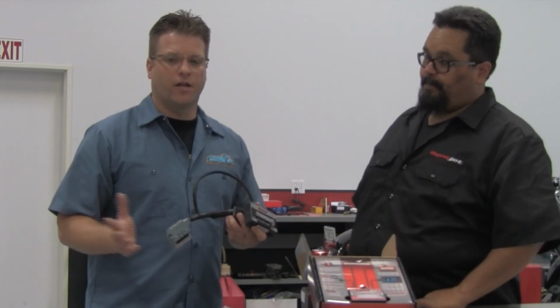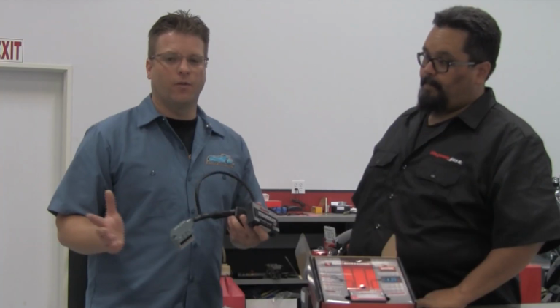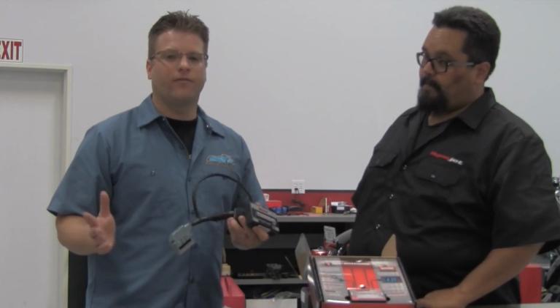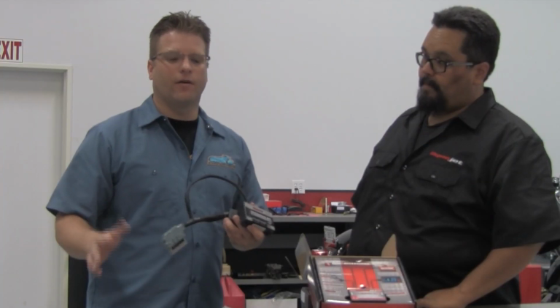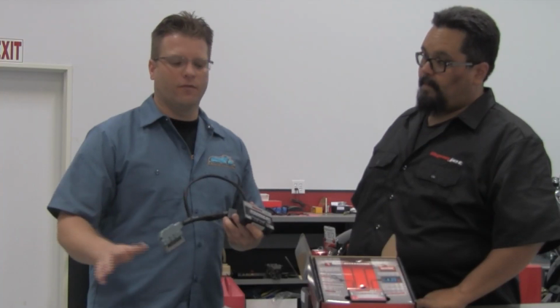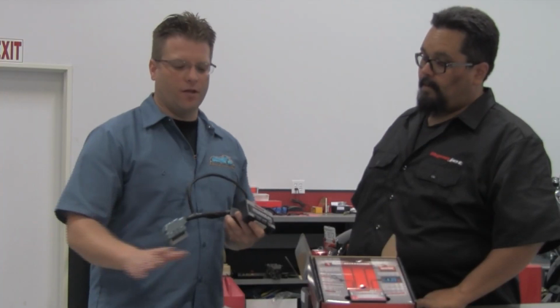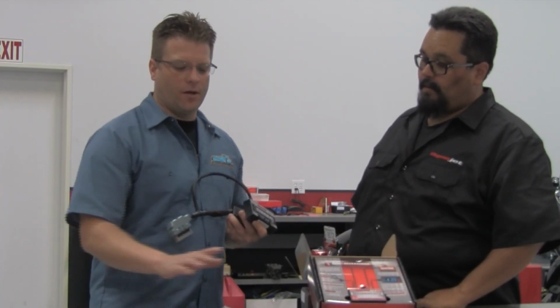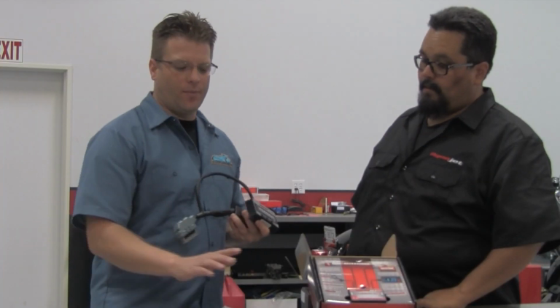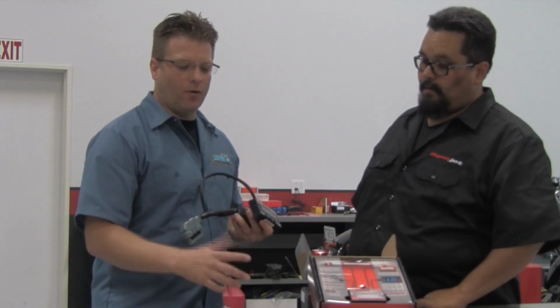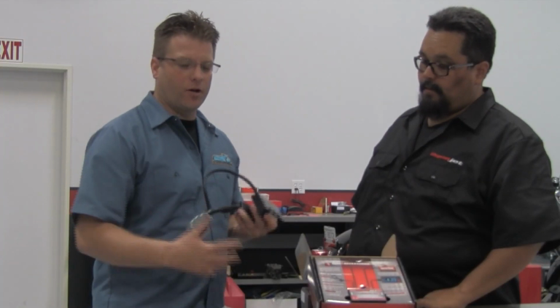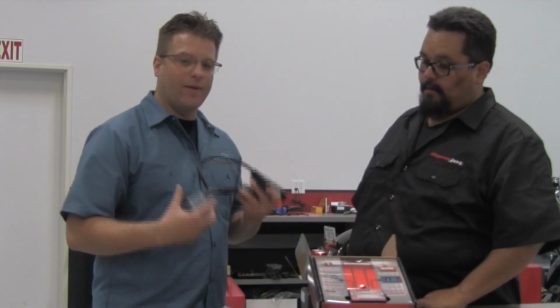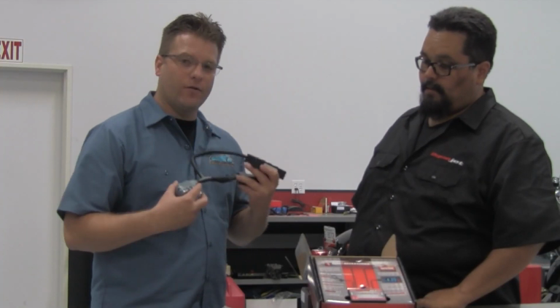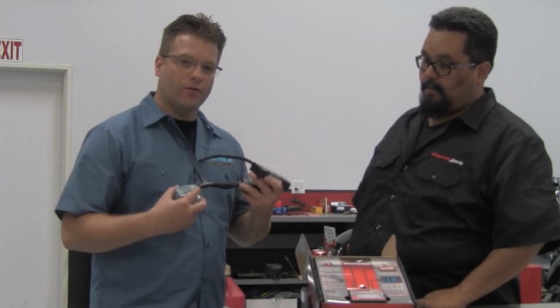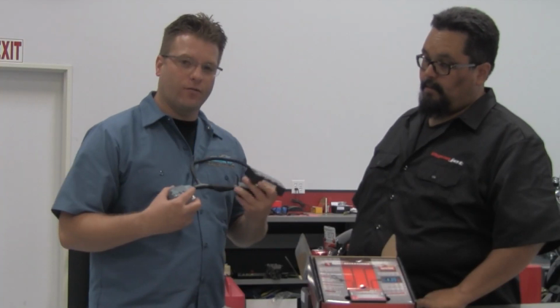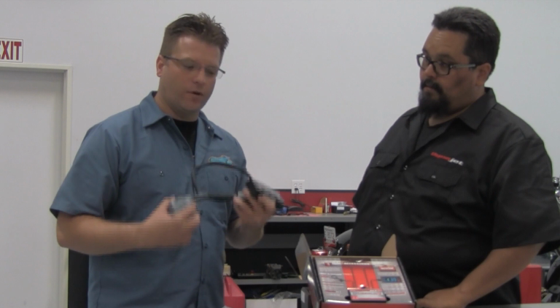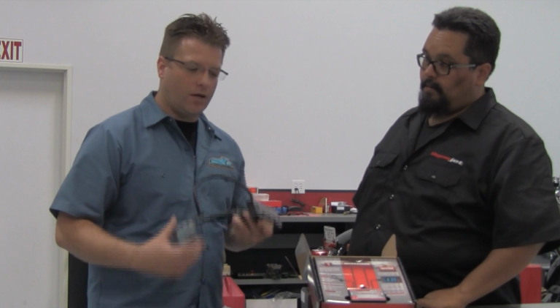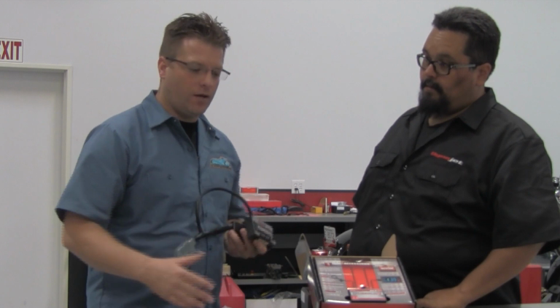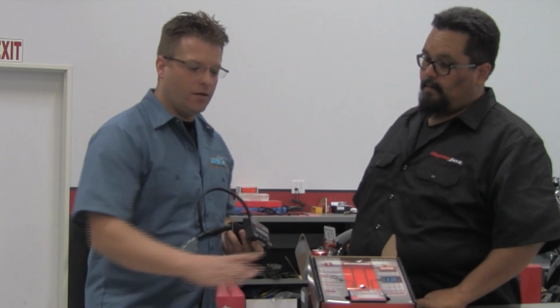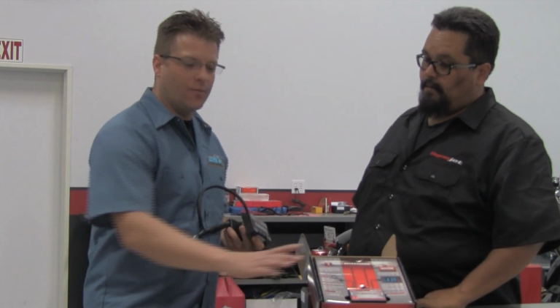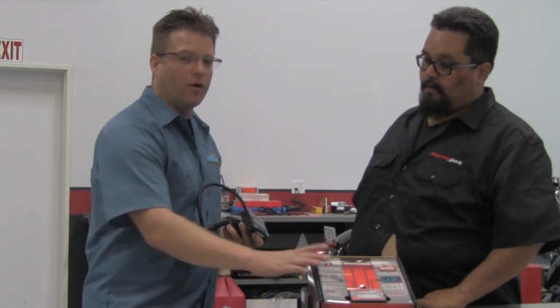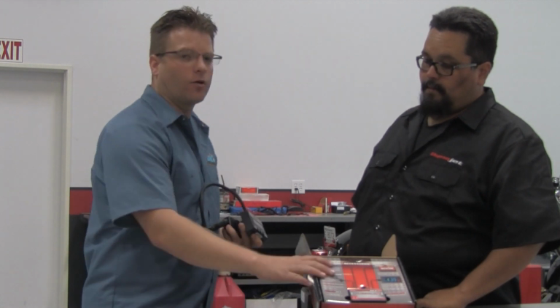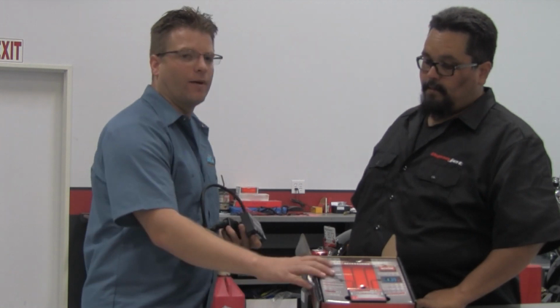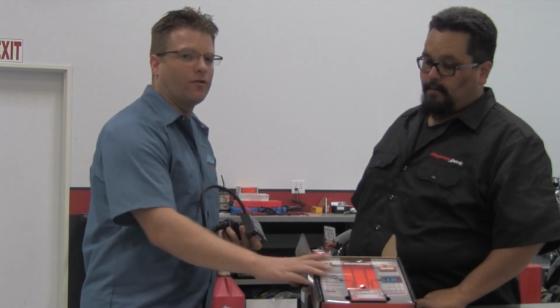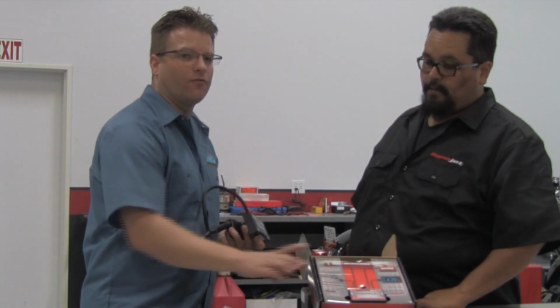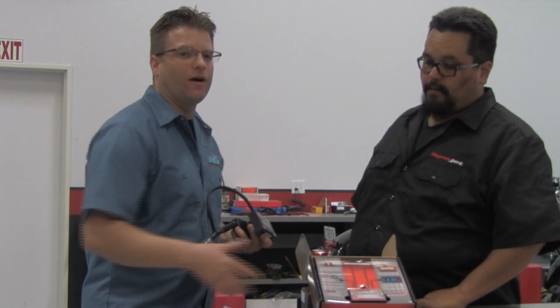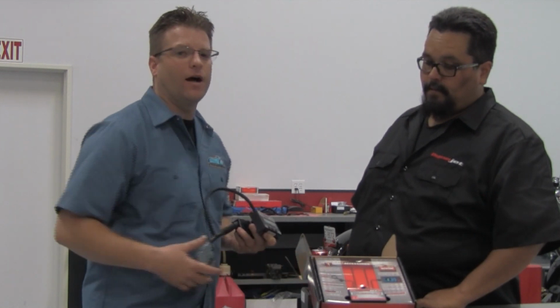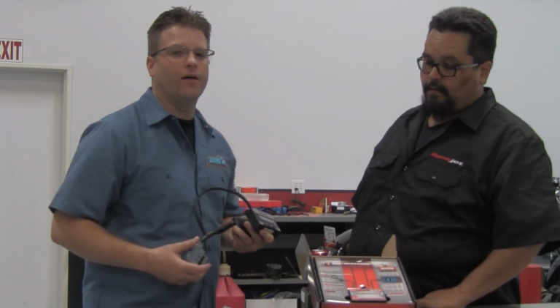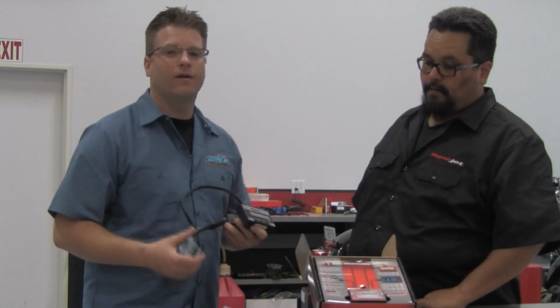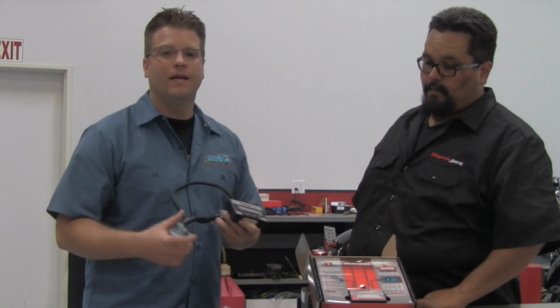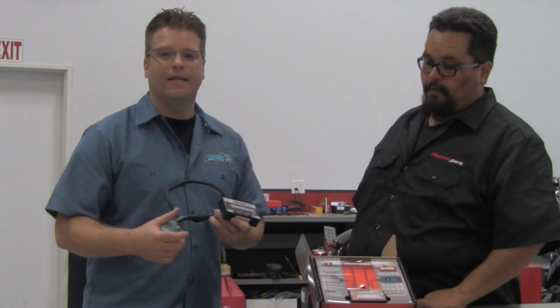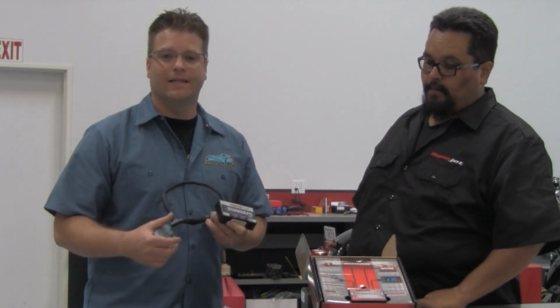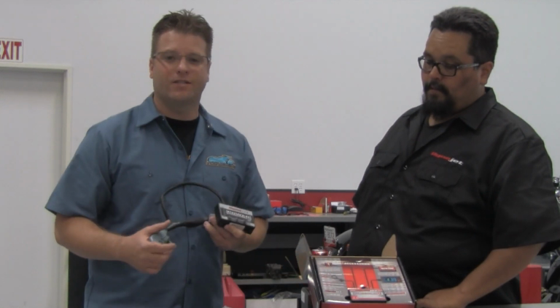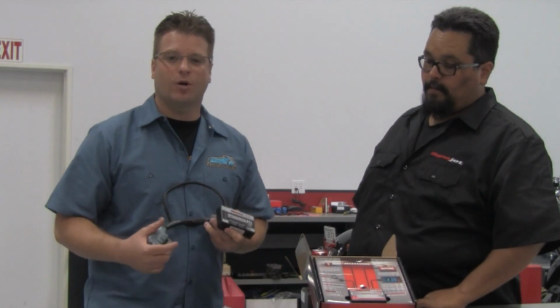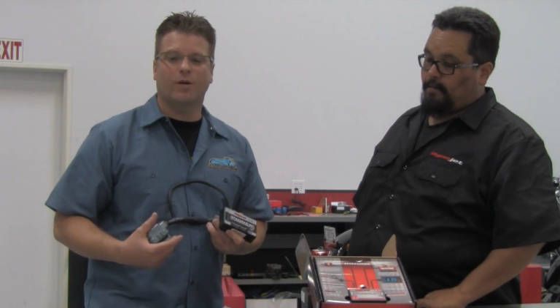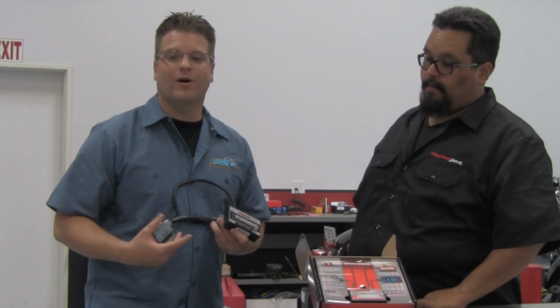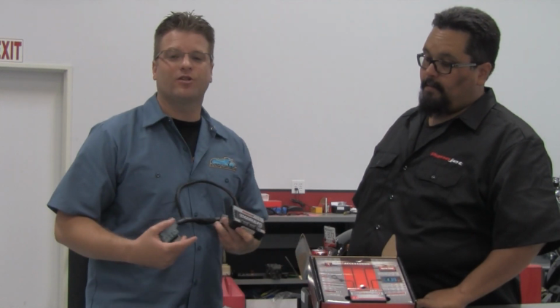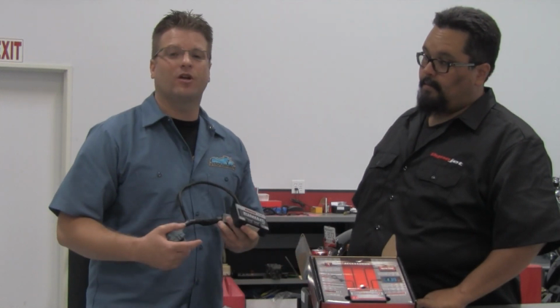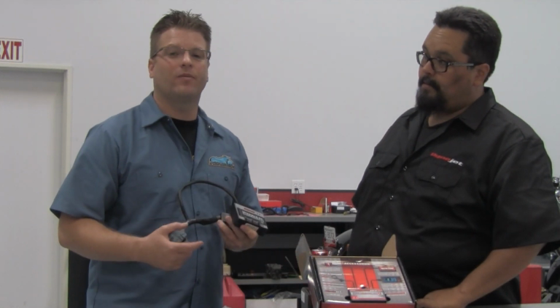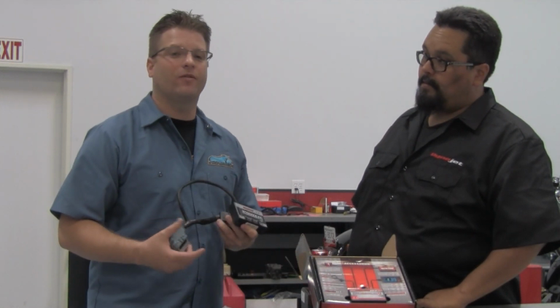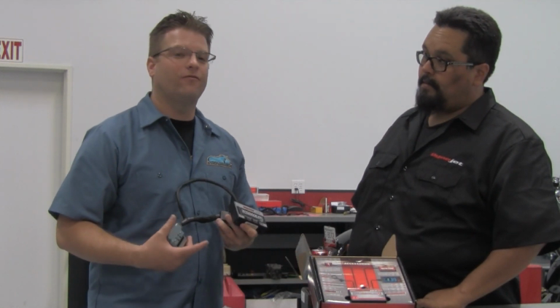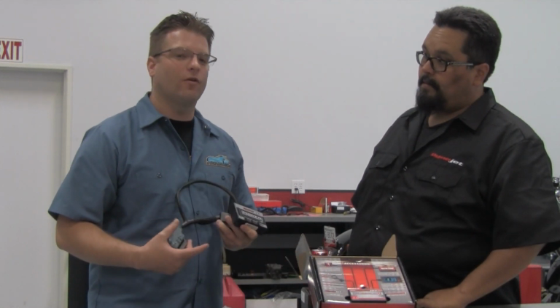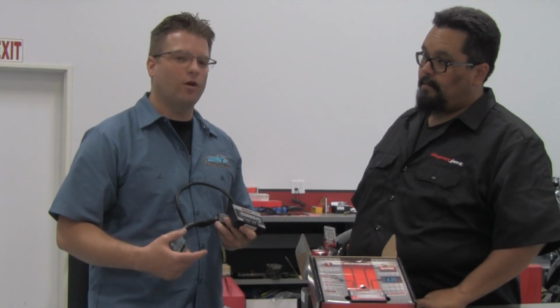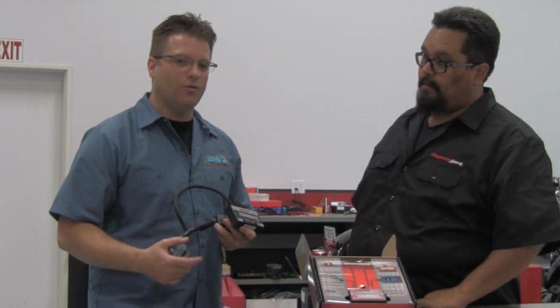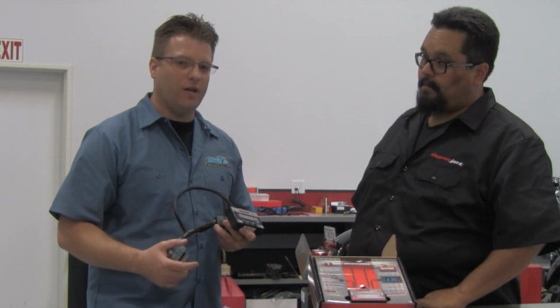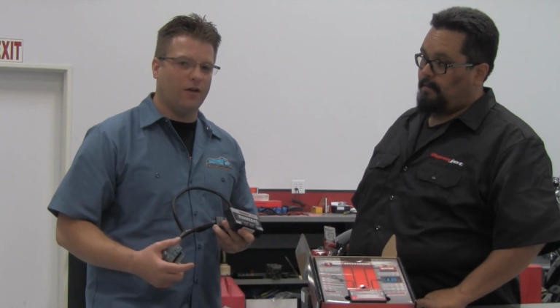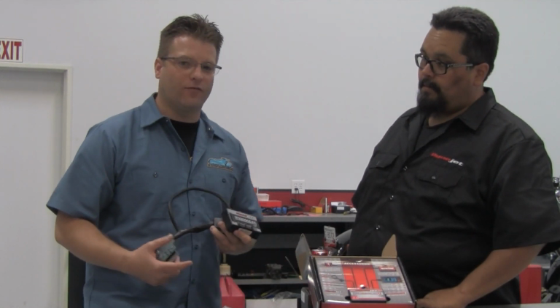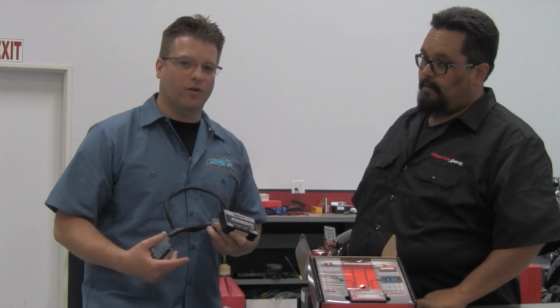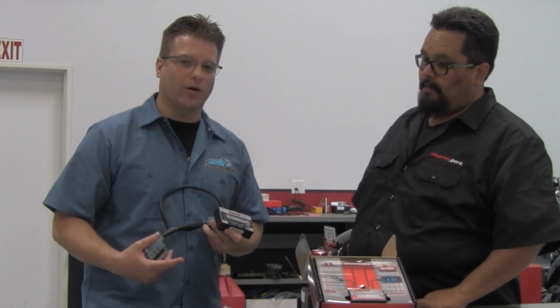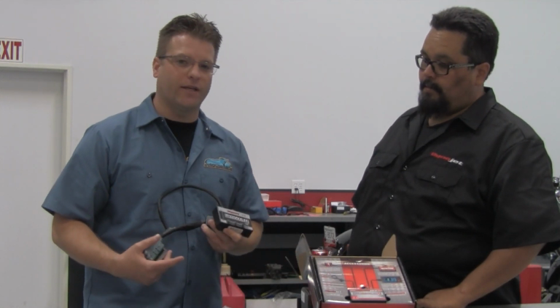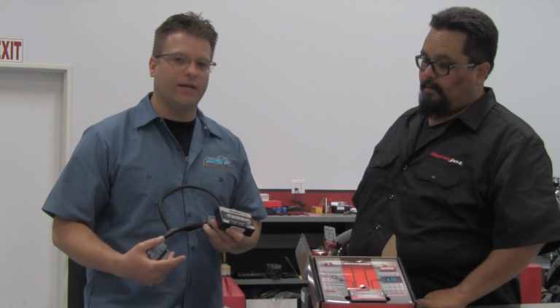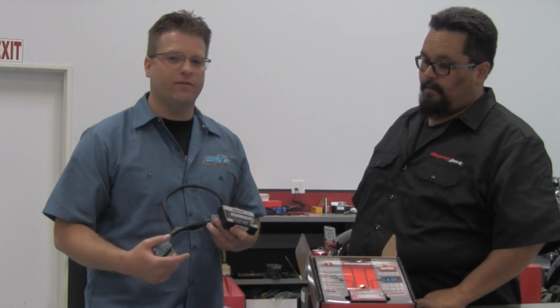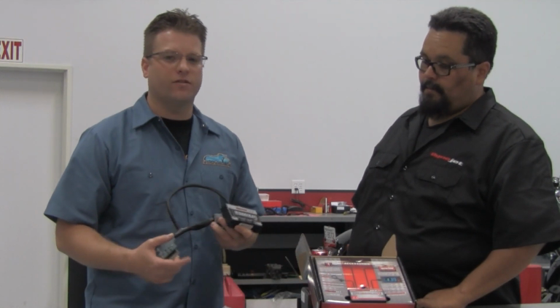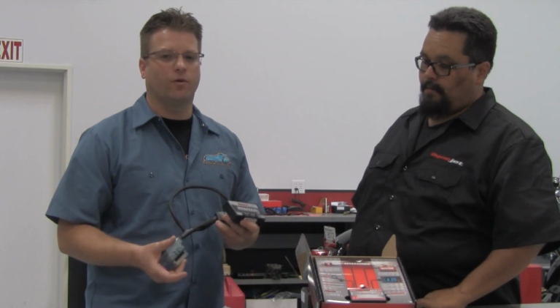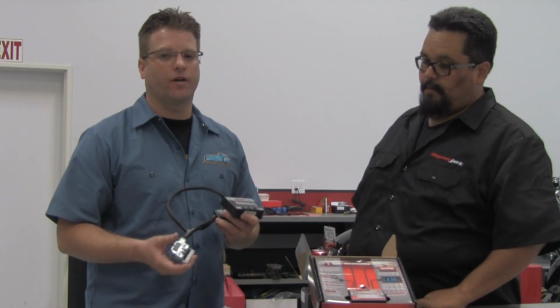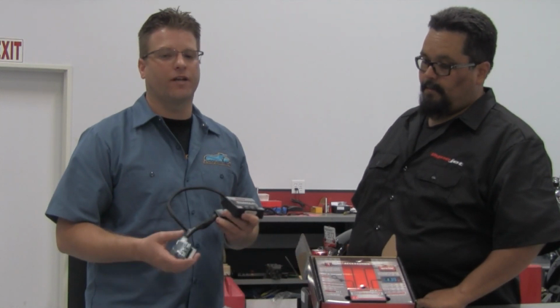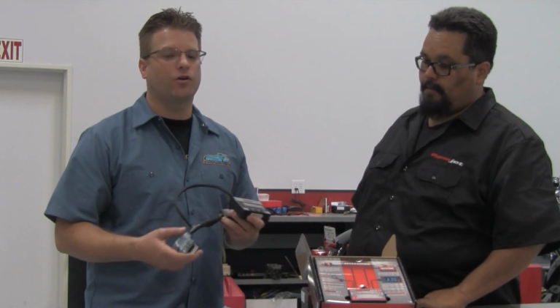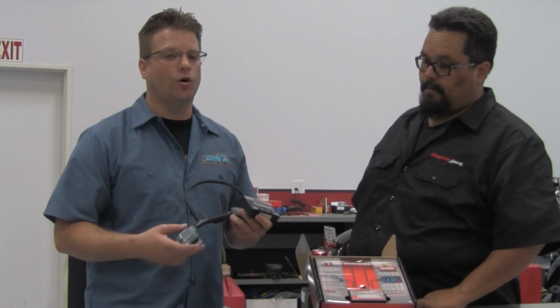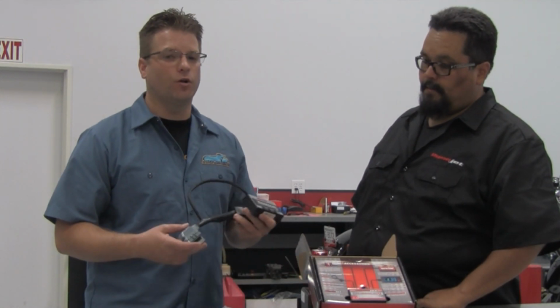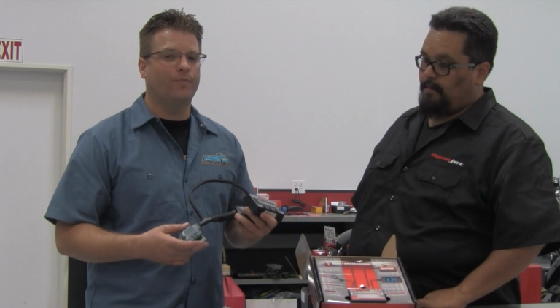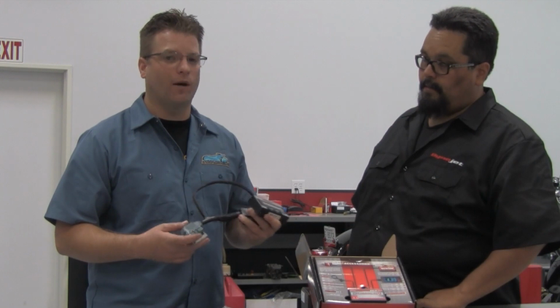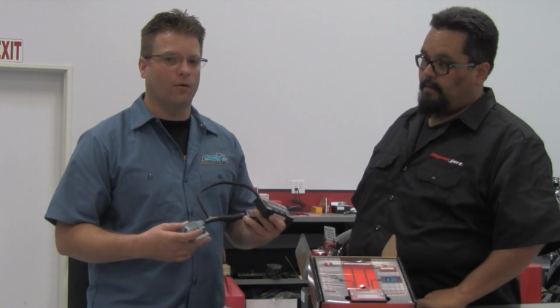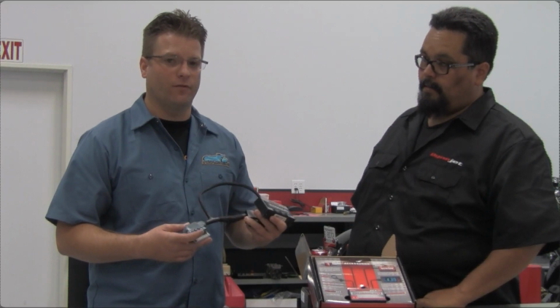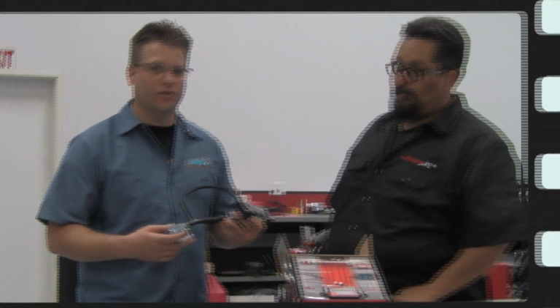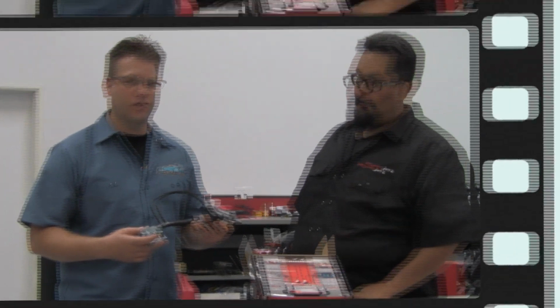Now that we've covered the Power Commander 3 and Power Commander 5, let's talk about something very unique for the Harley-Davidson market called Power Vision.